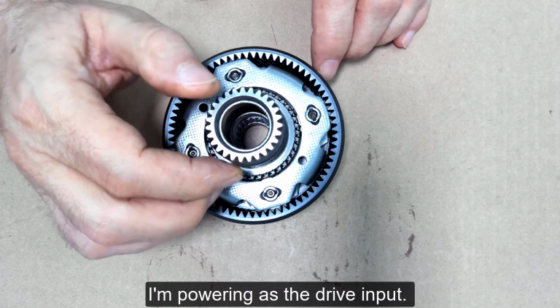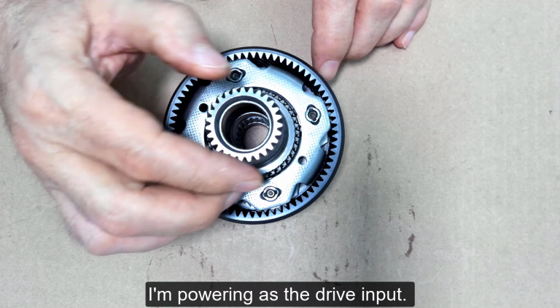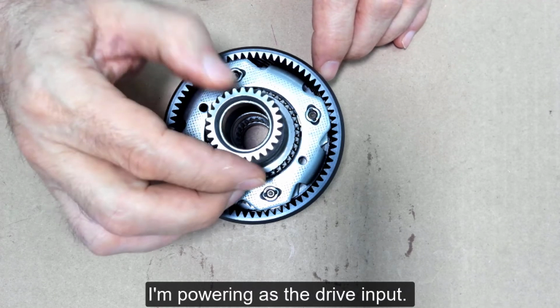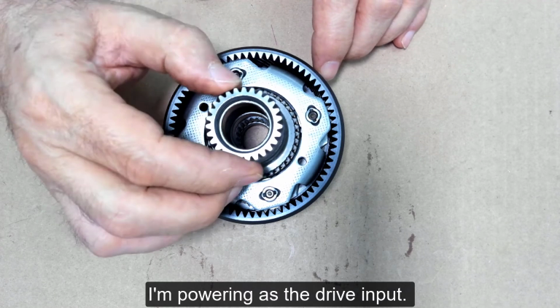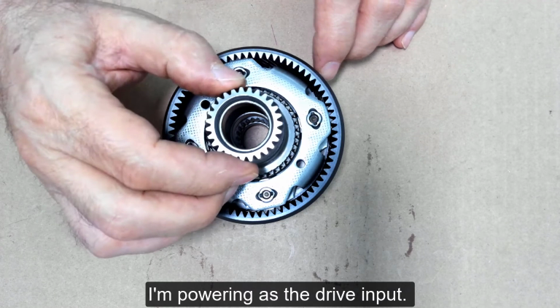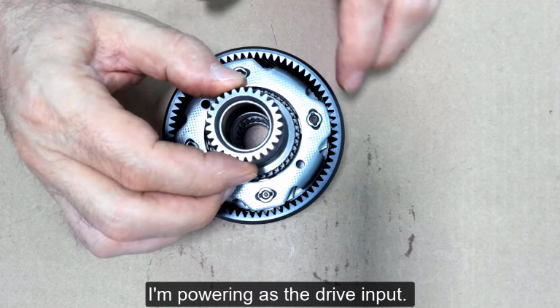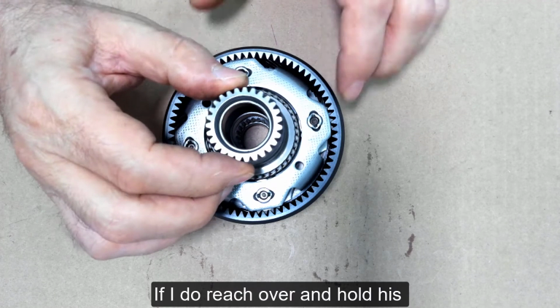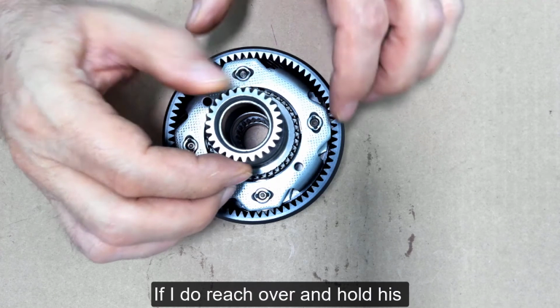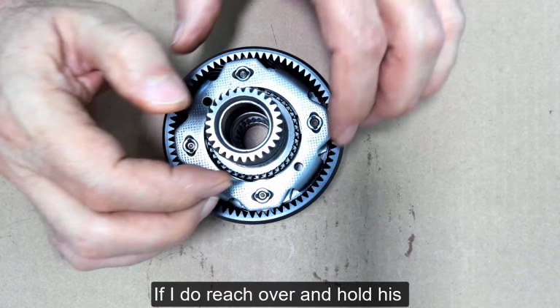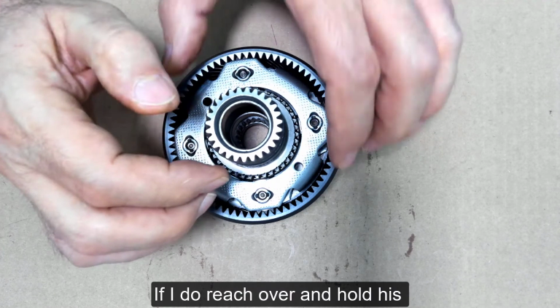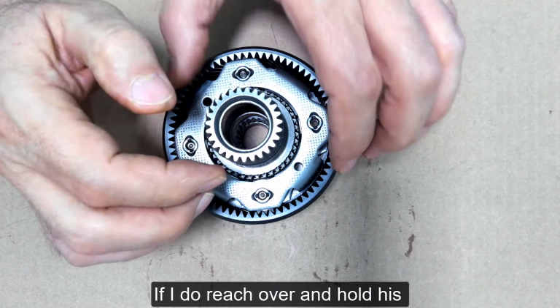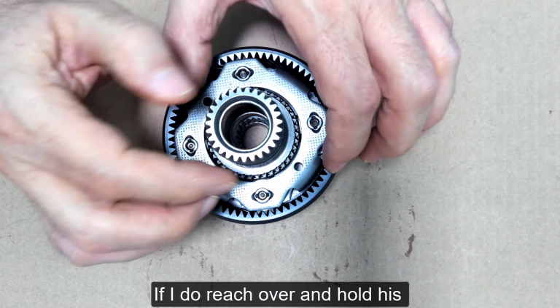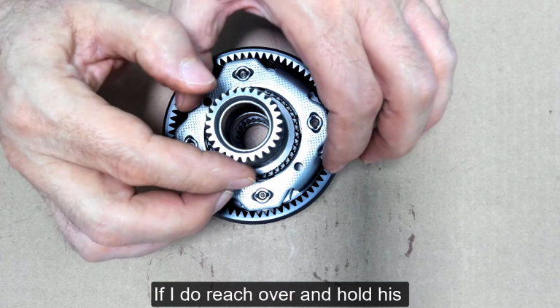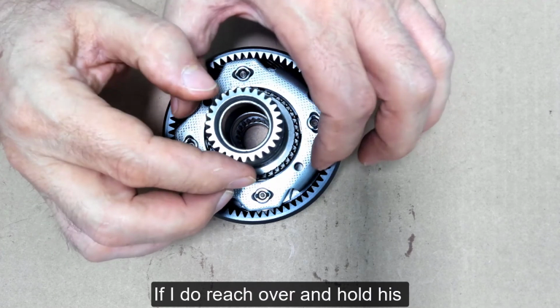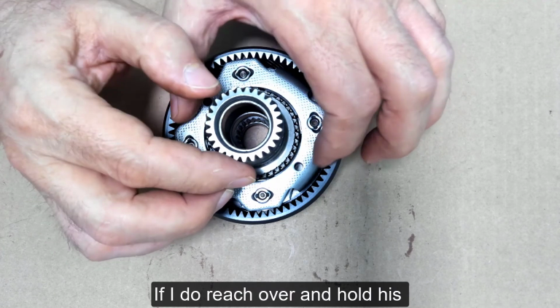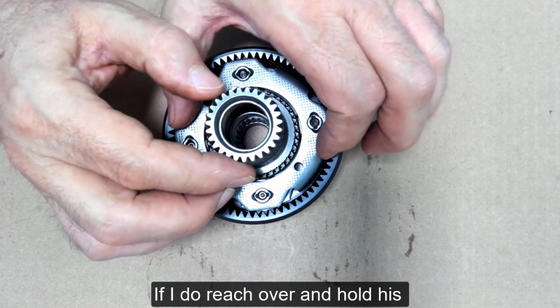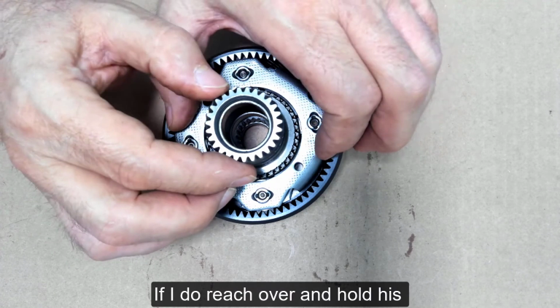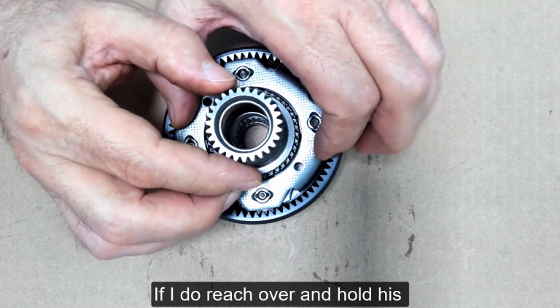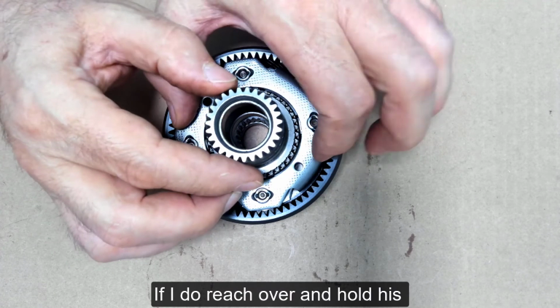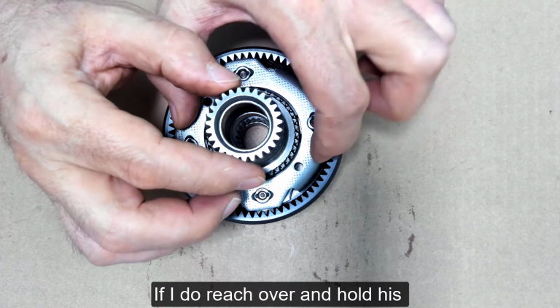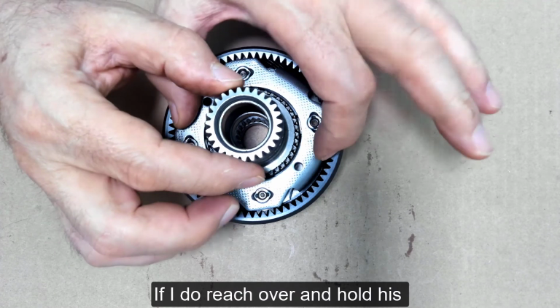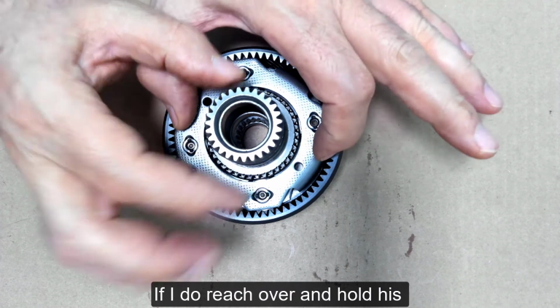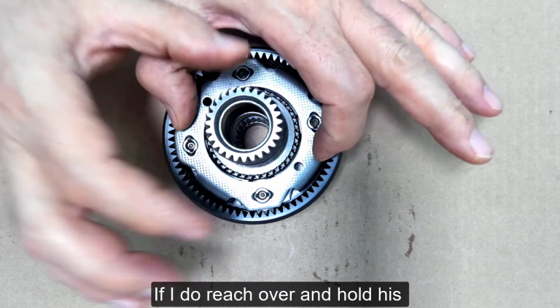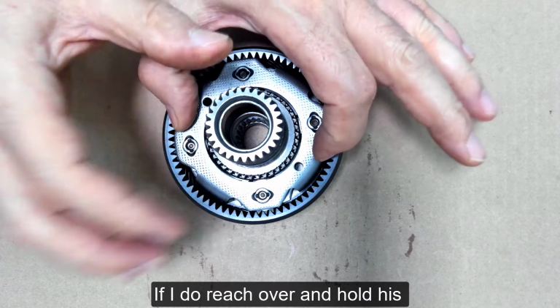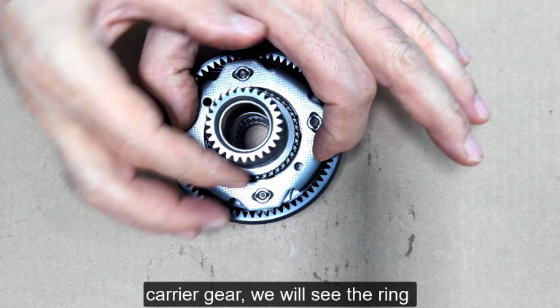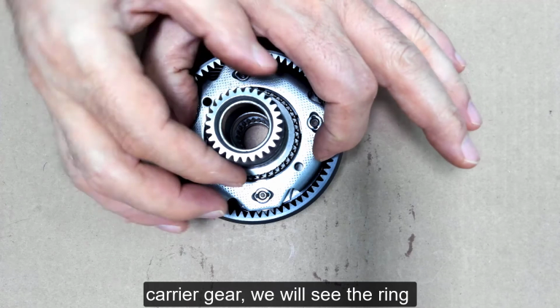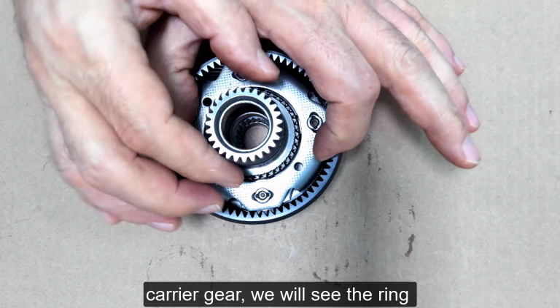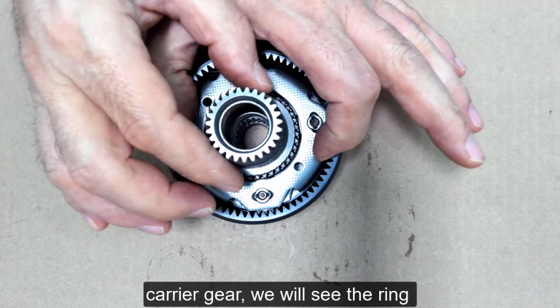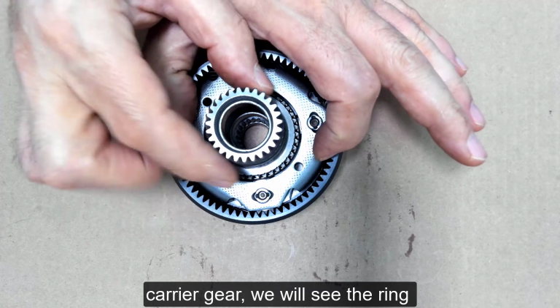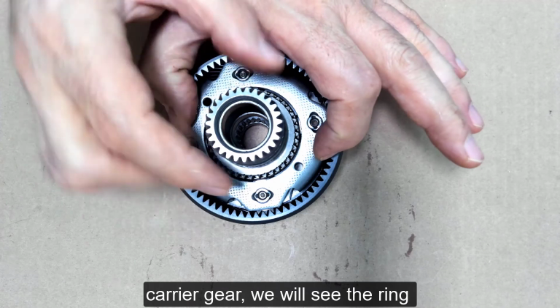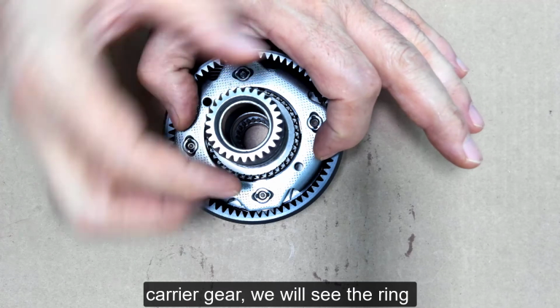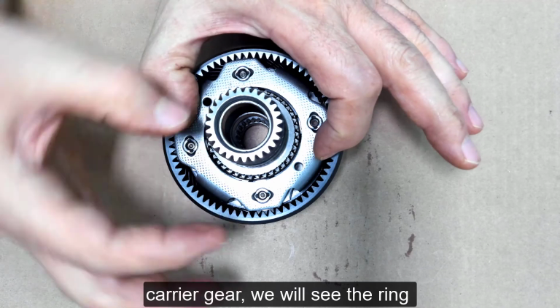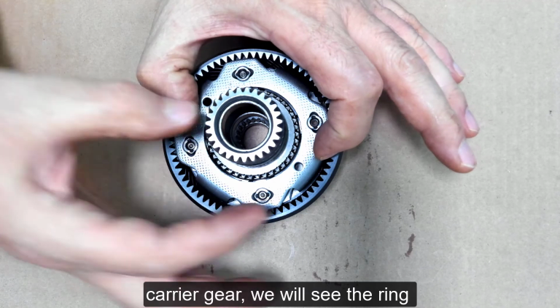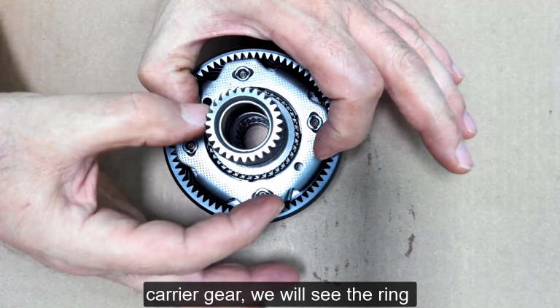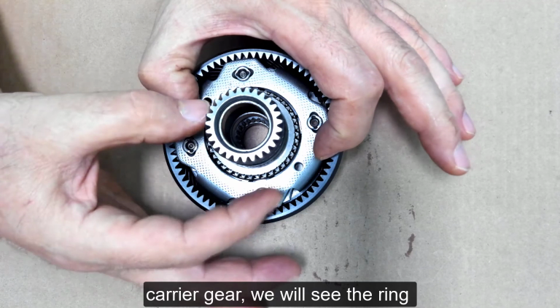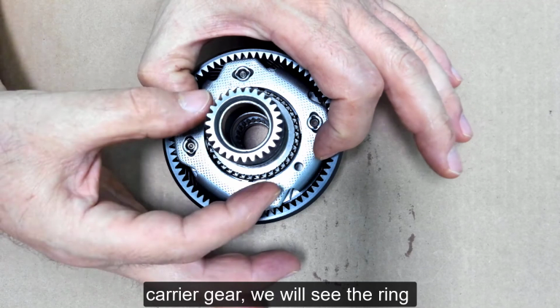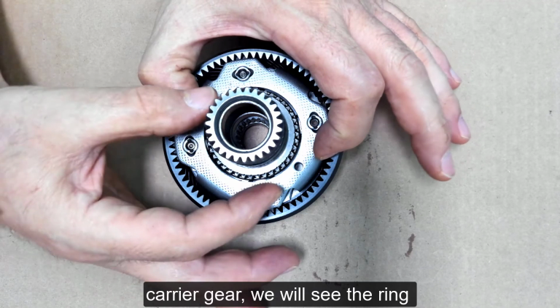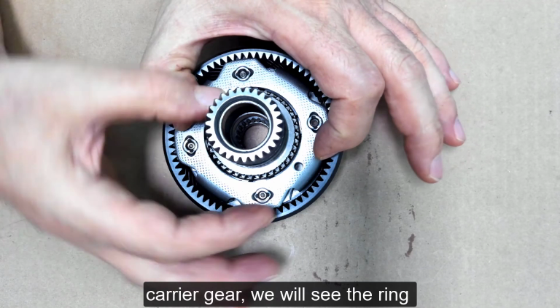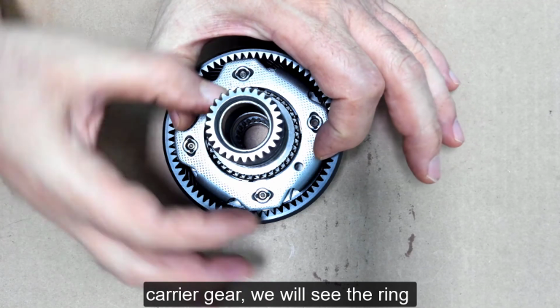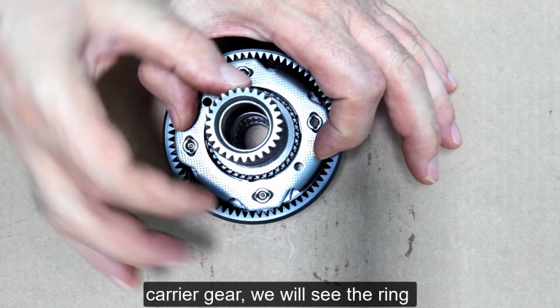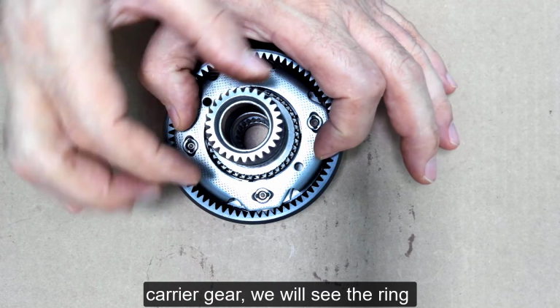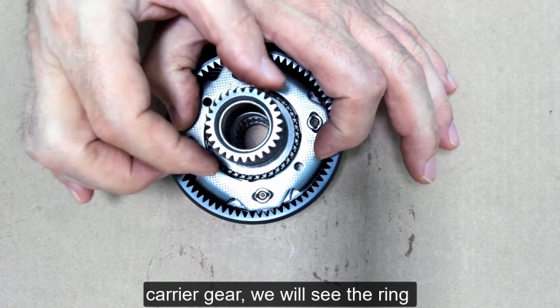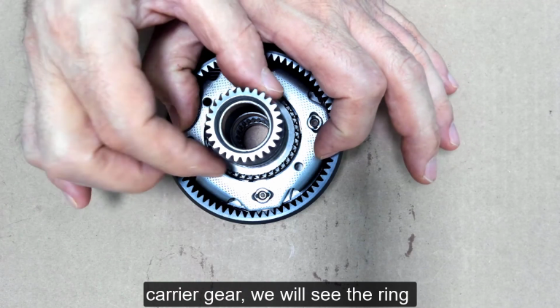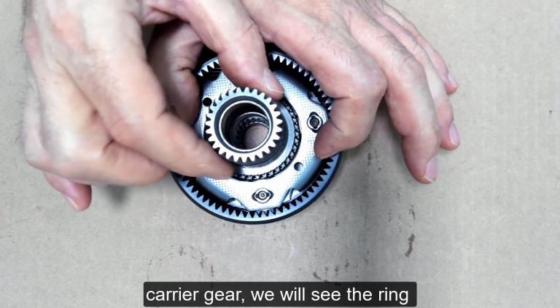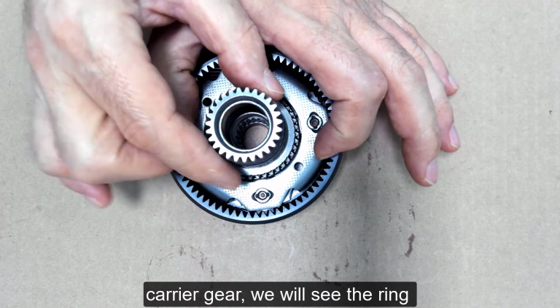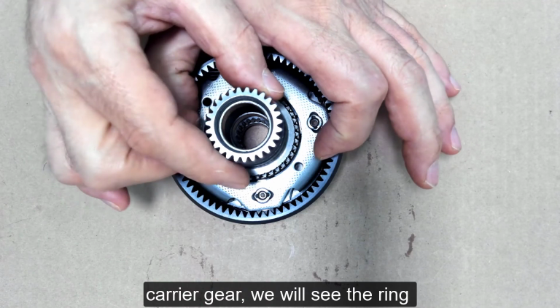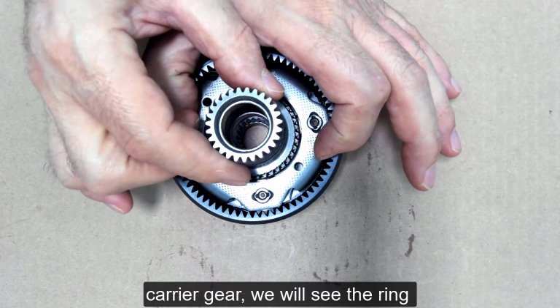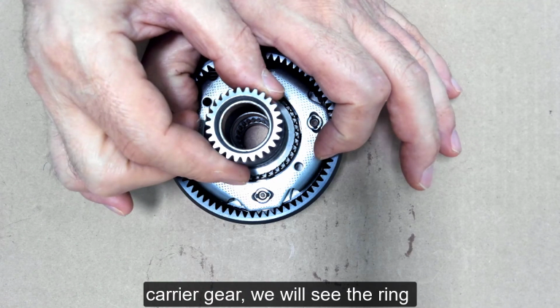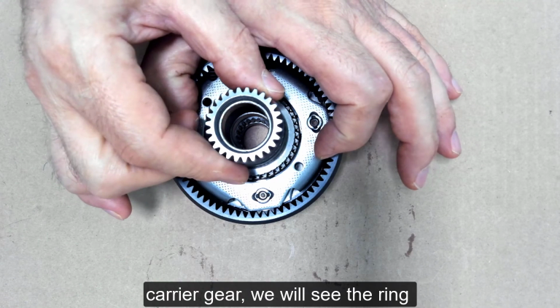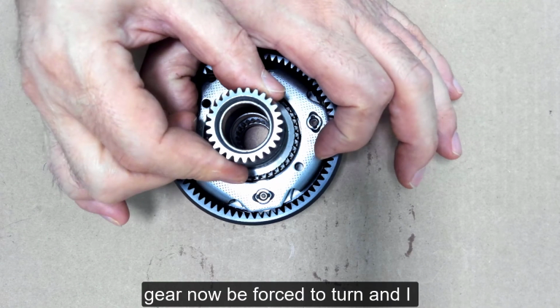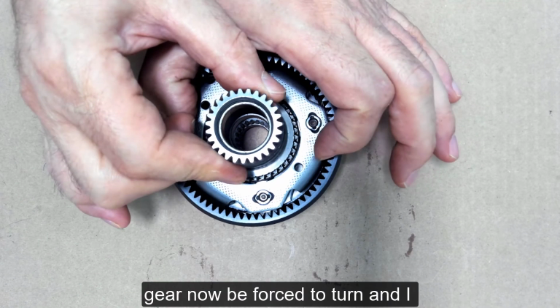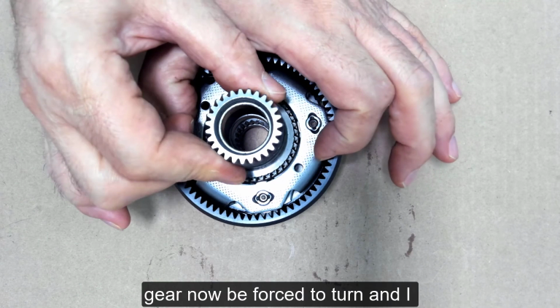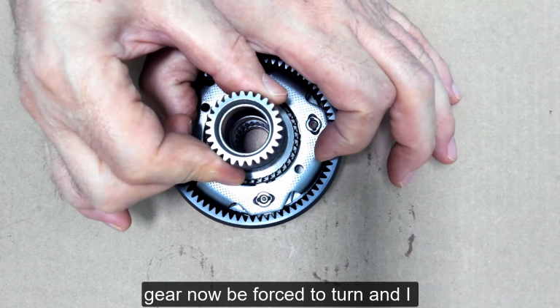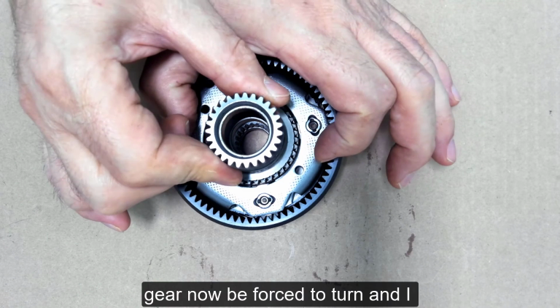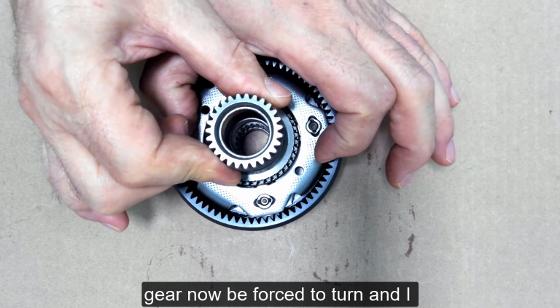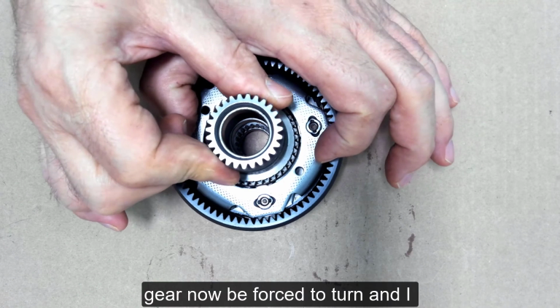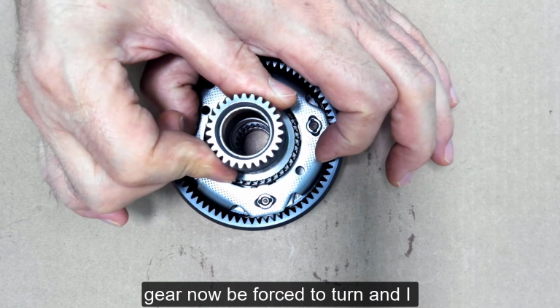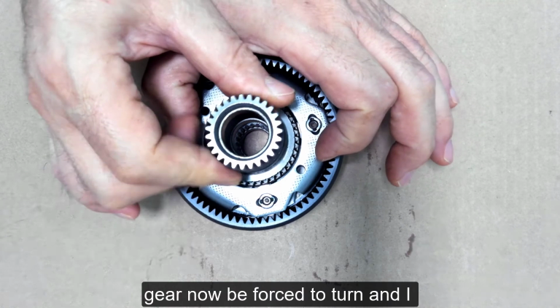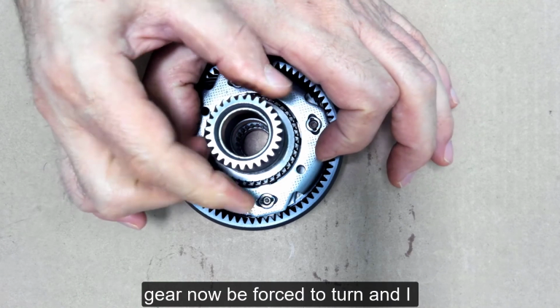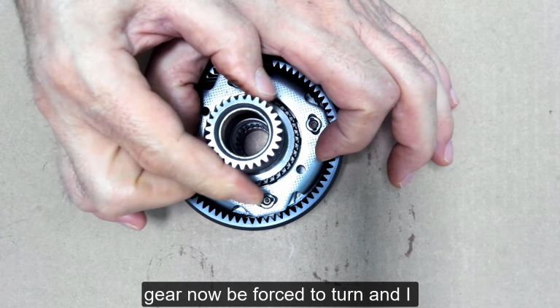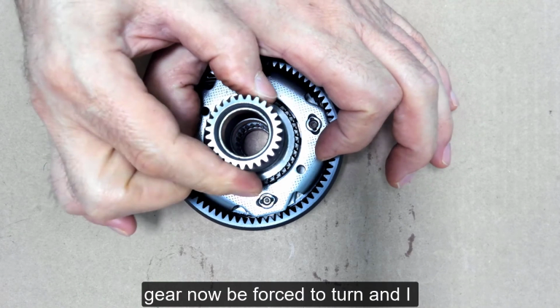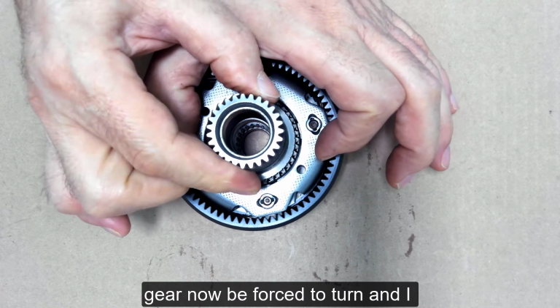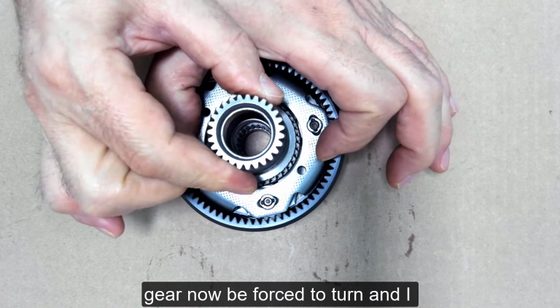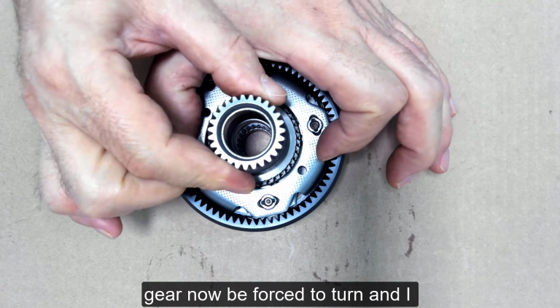If I reach over and hold this carrier gear, we will see the ring gear now be forced to turn.